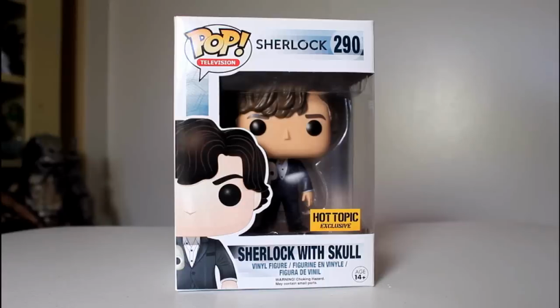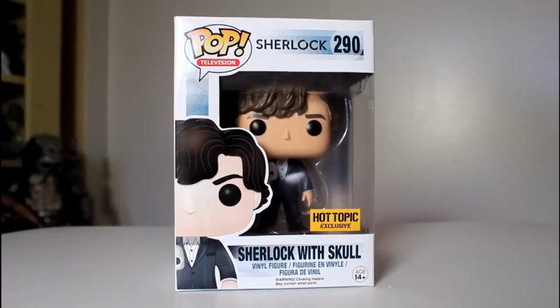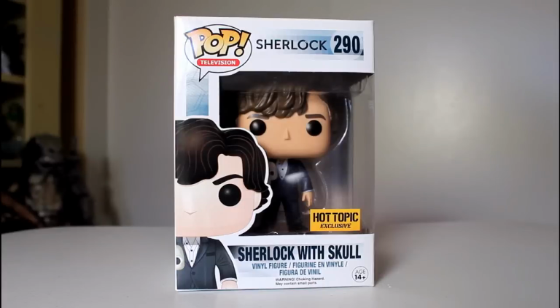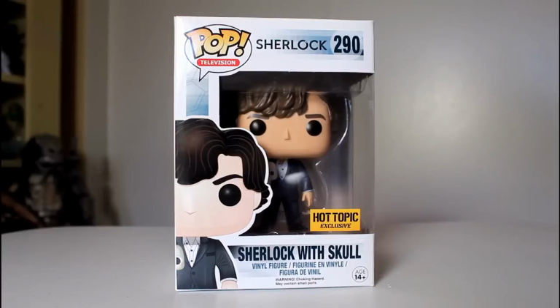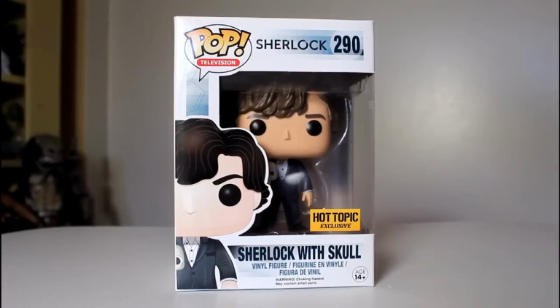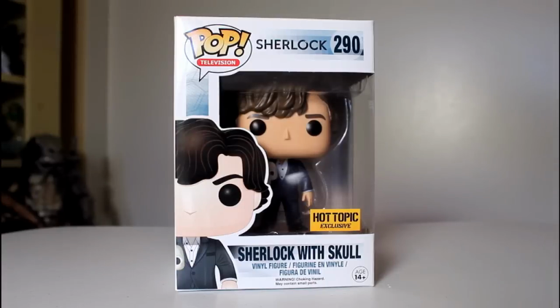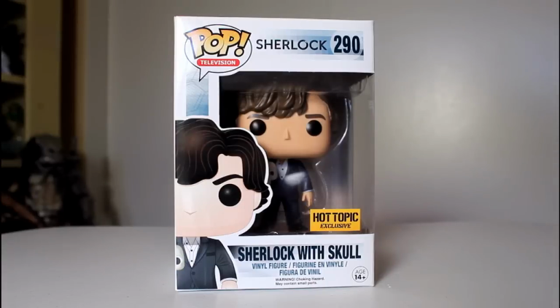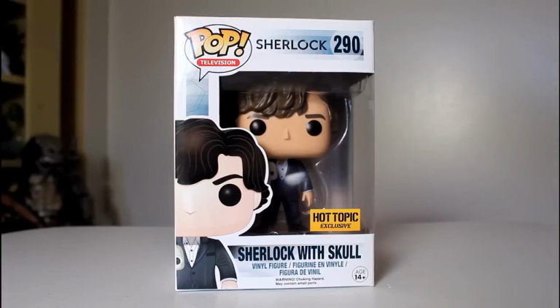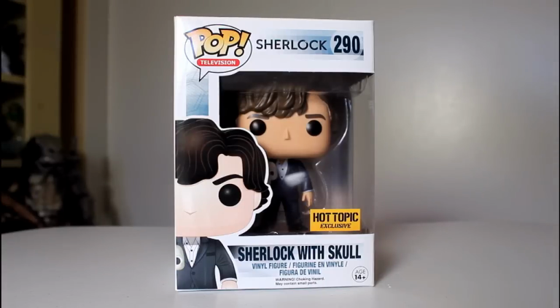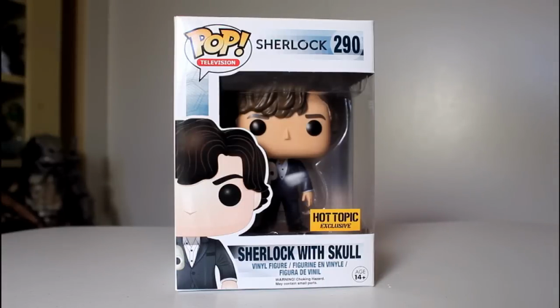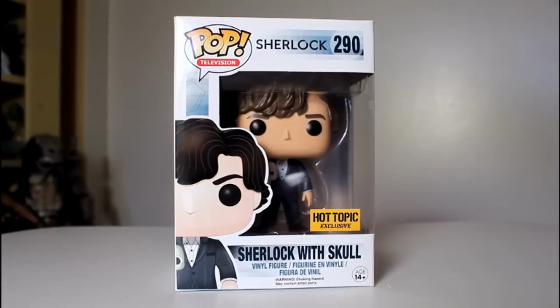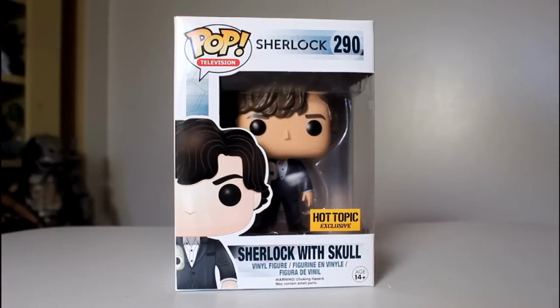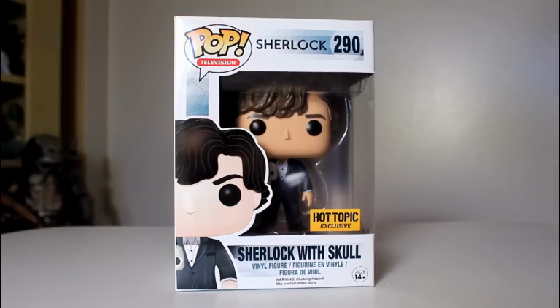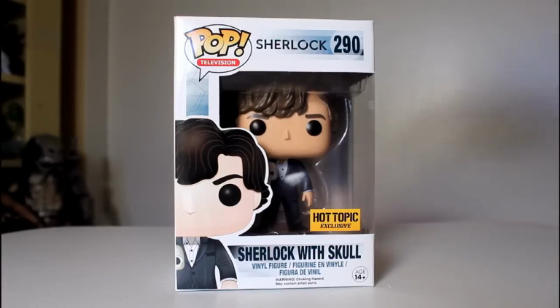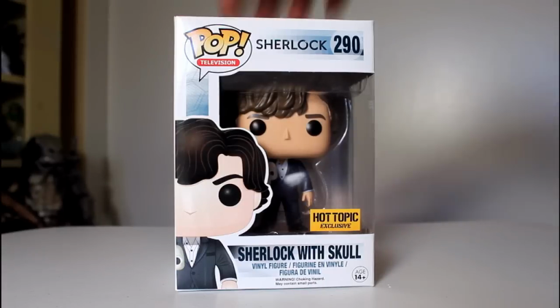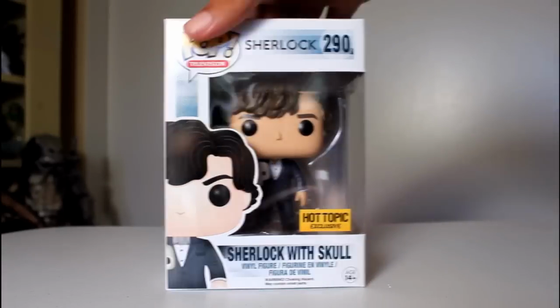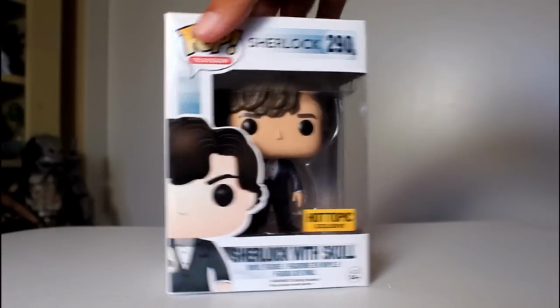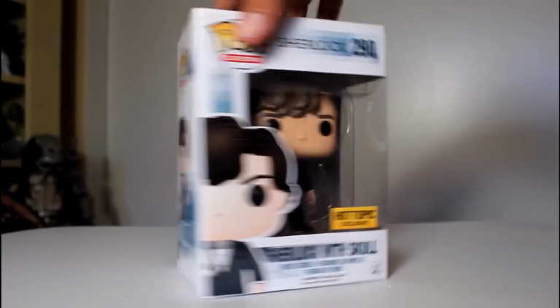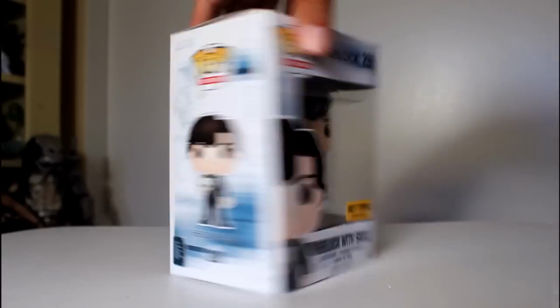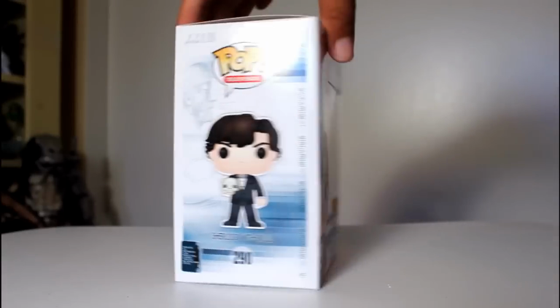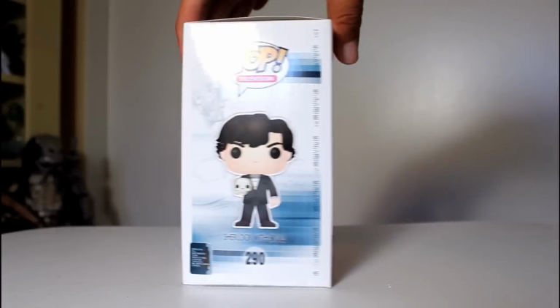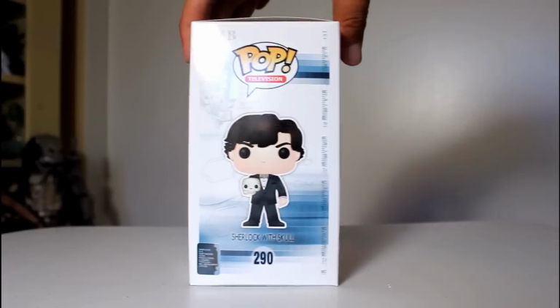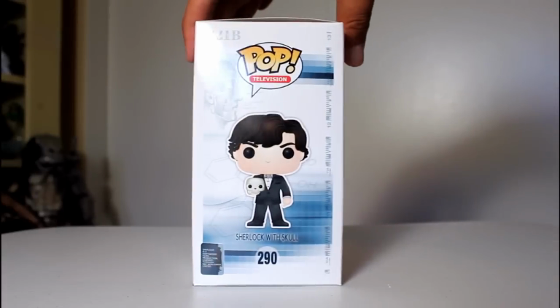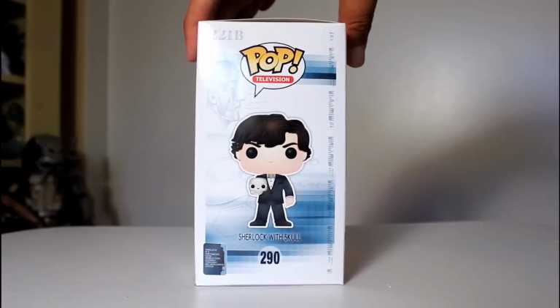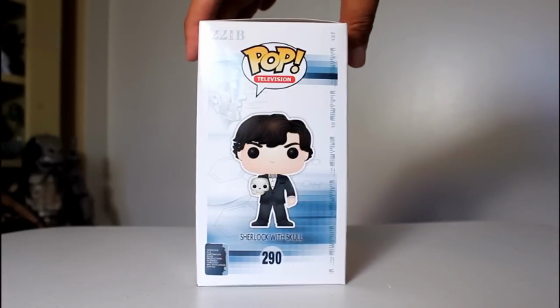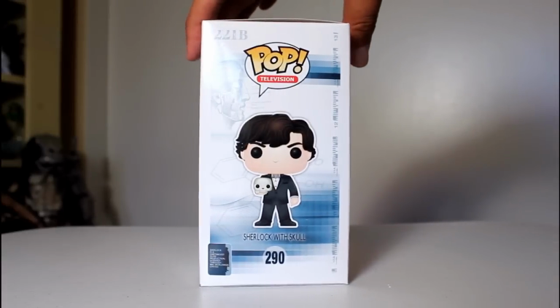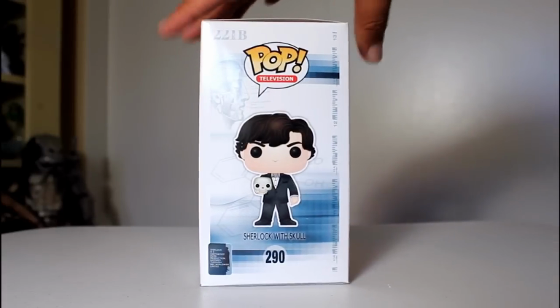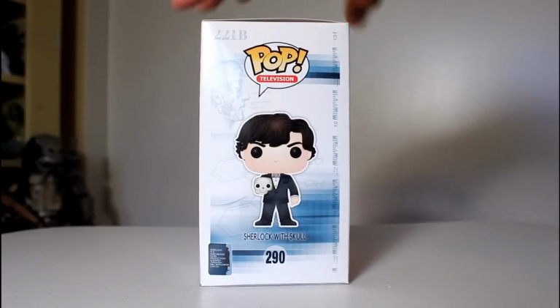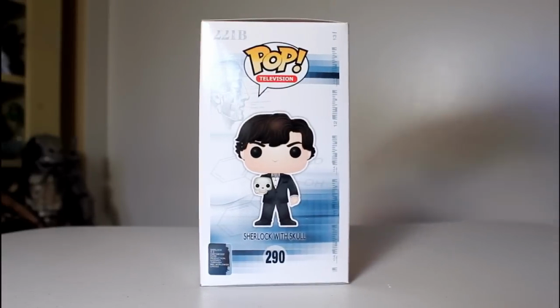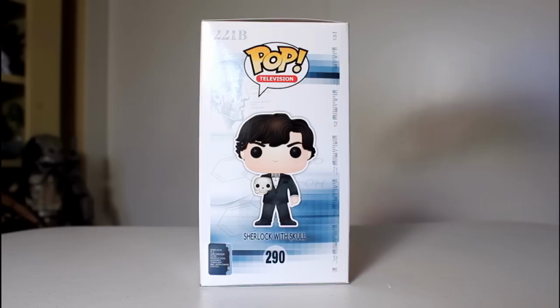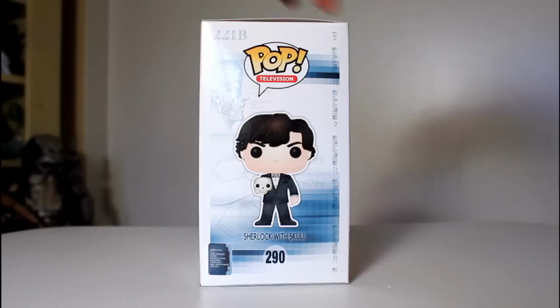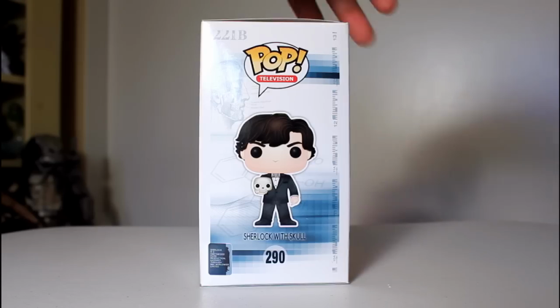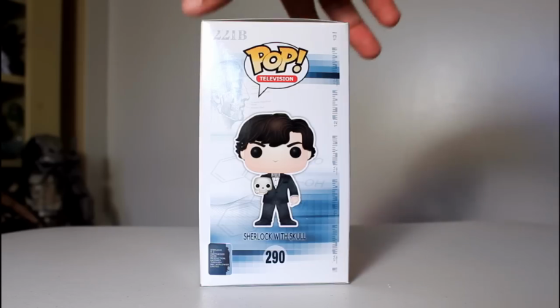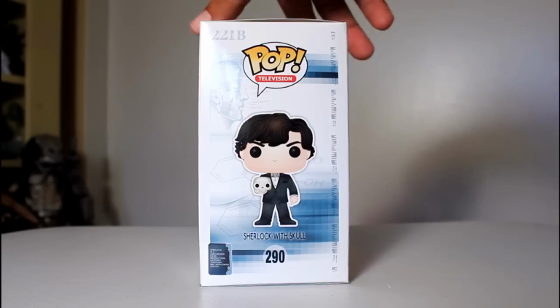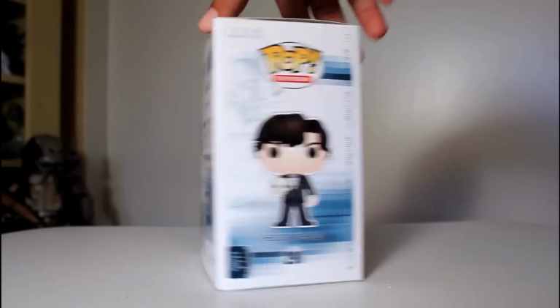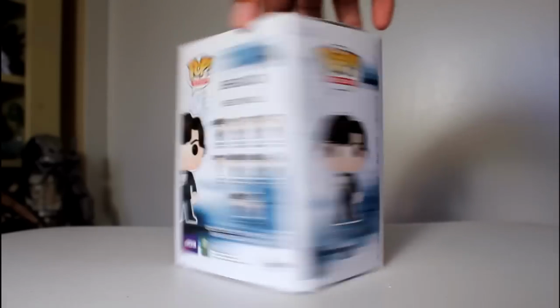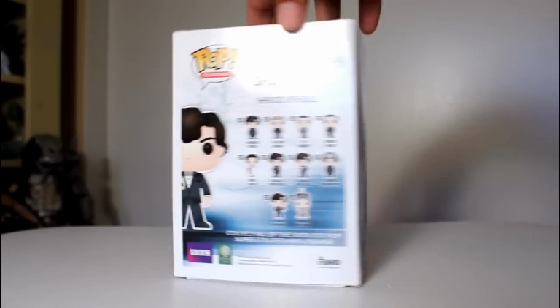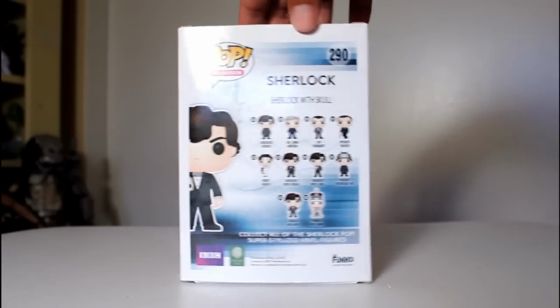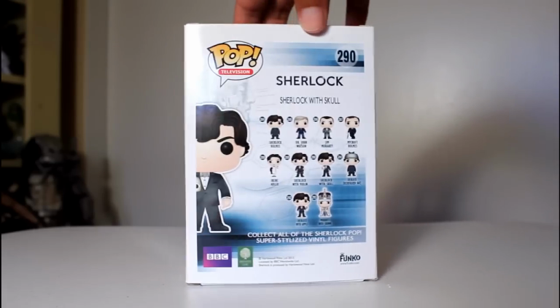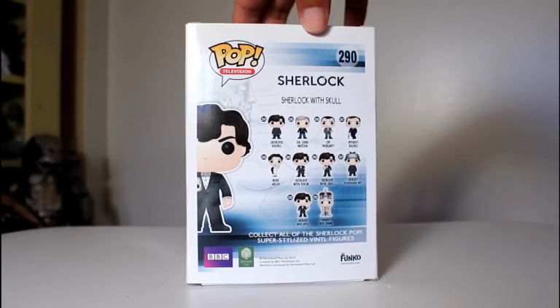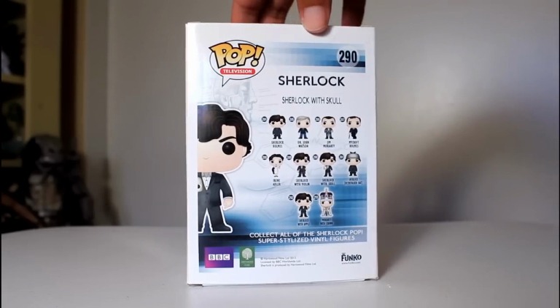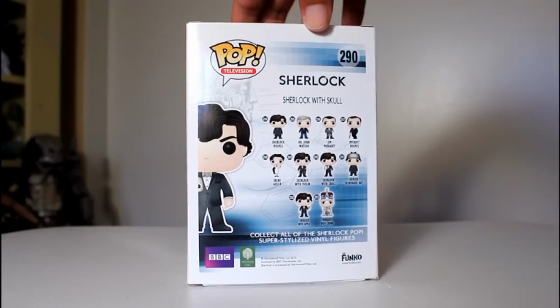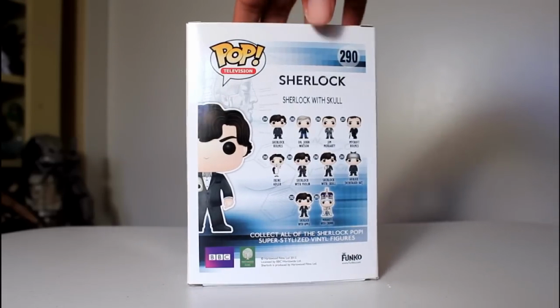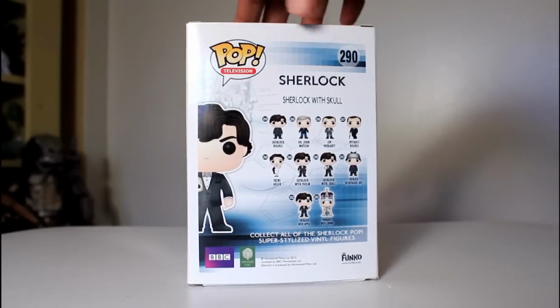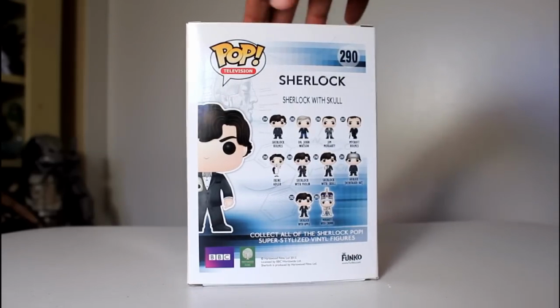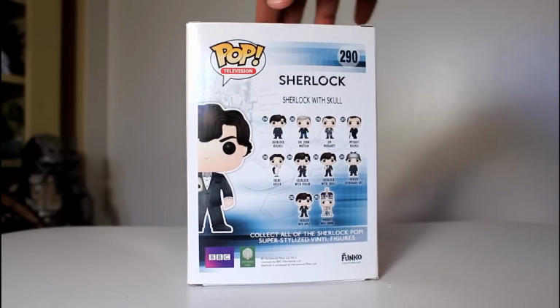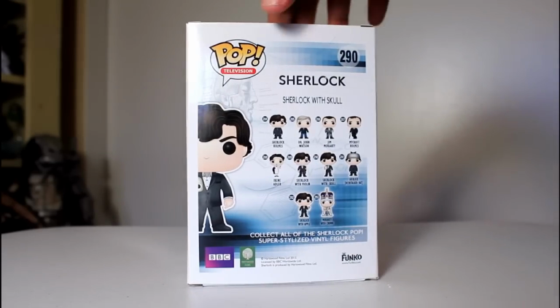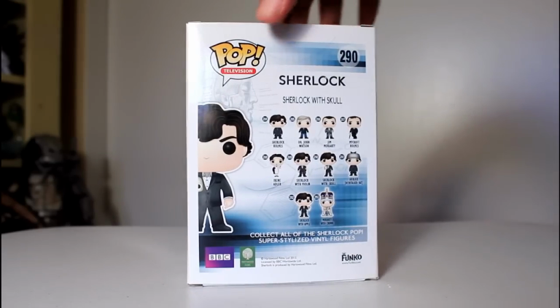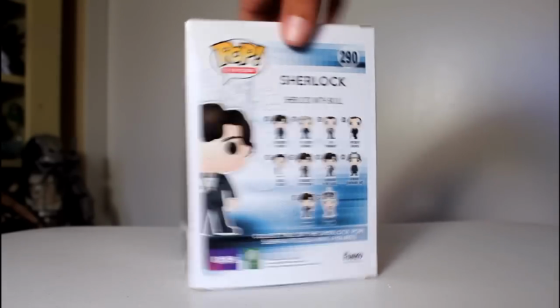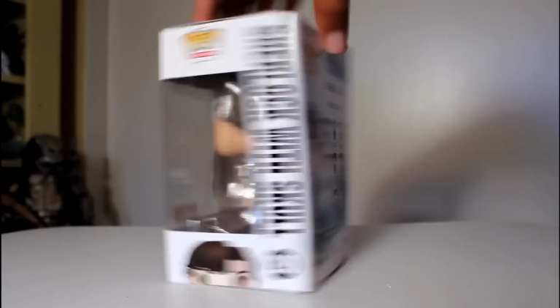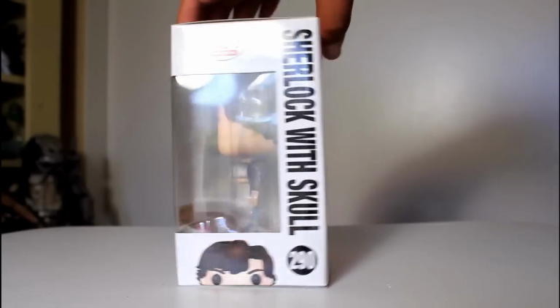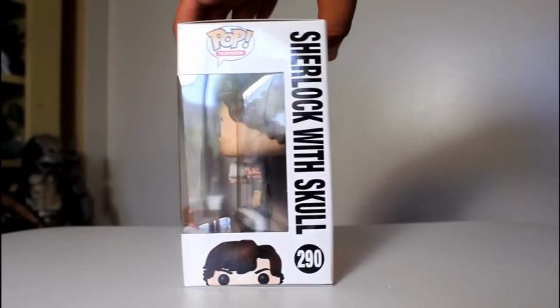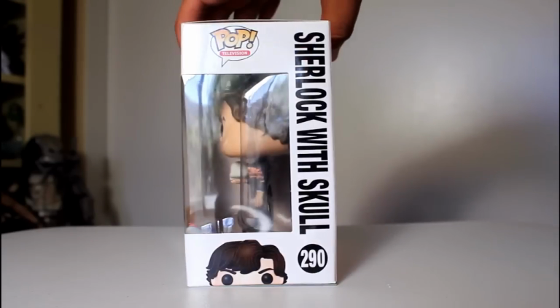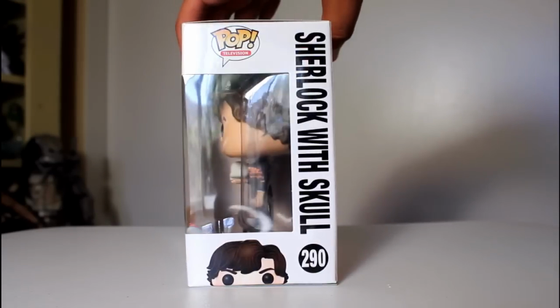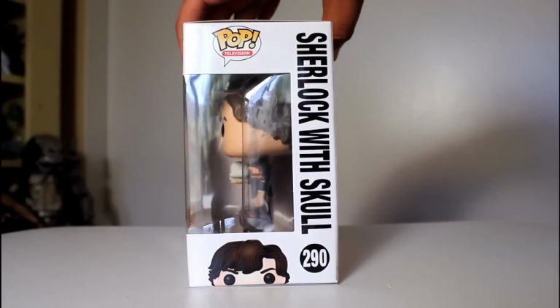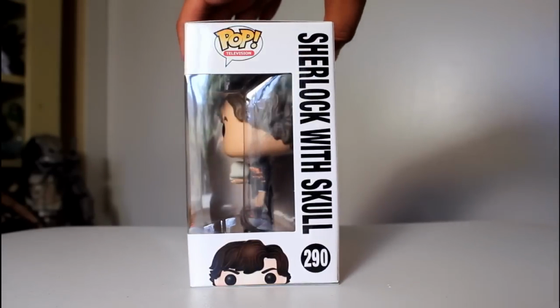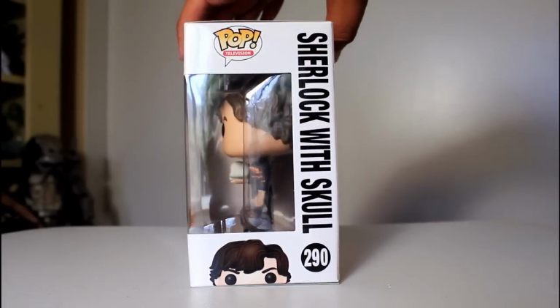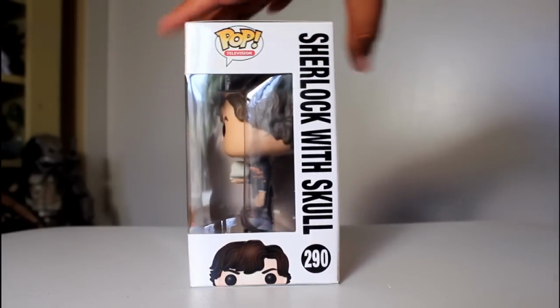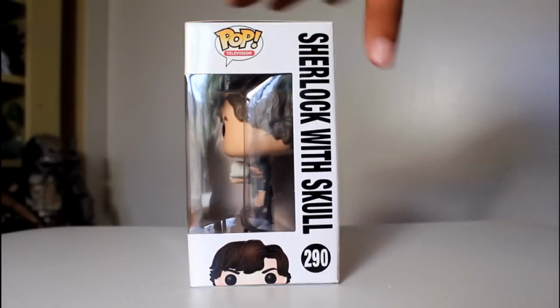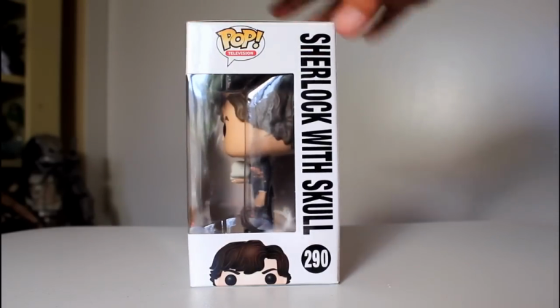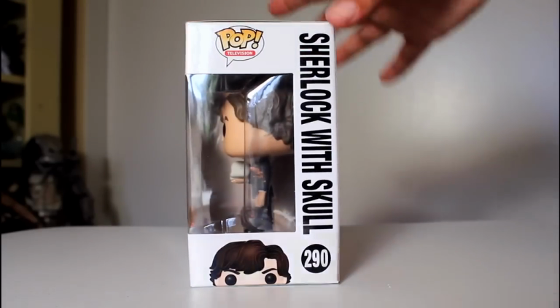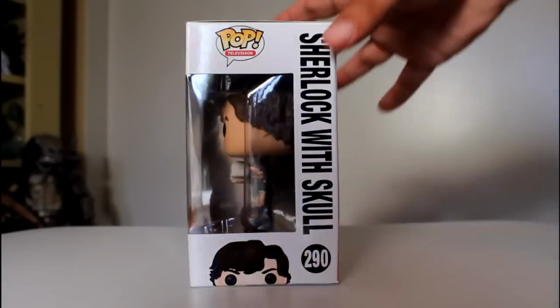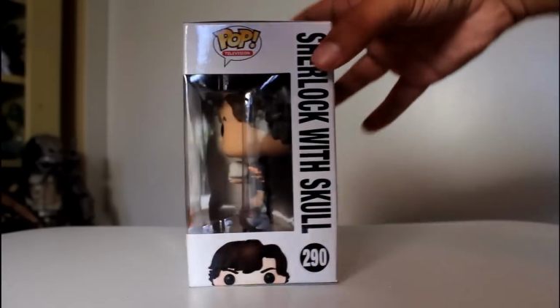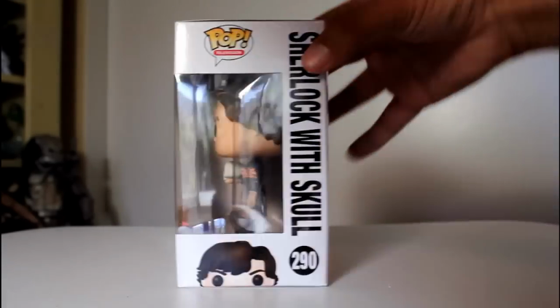Hey, this is John Carlos and I'm here with a look at the Hot Topic exclusive Sherlock Funko Pop of Sherlock with Skull.